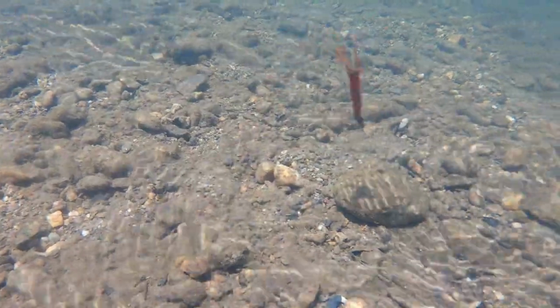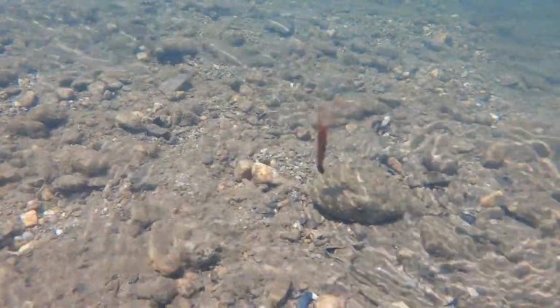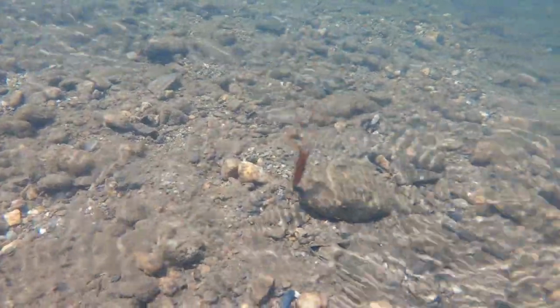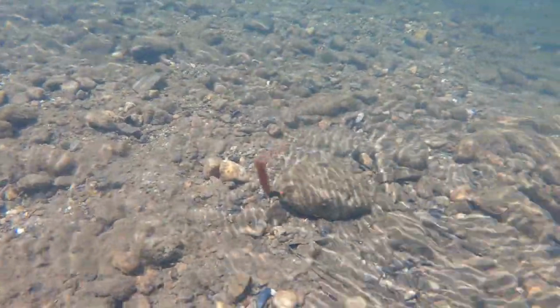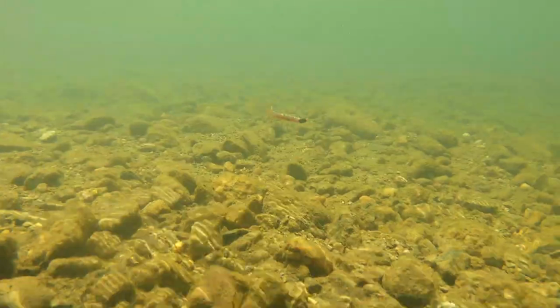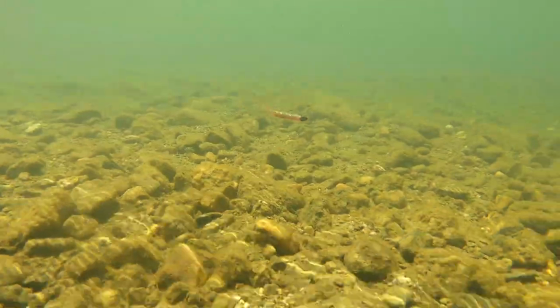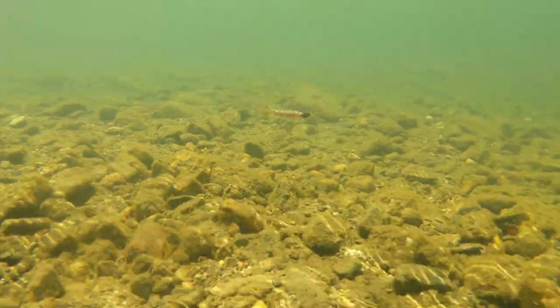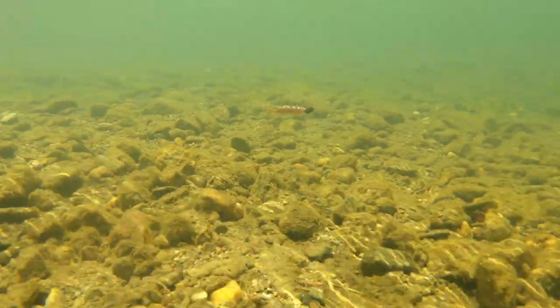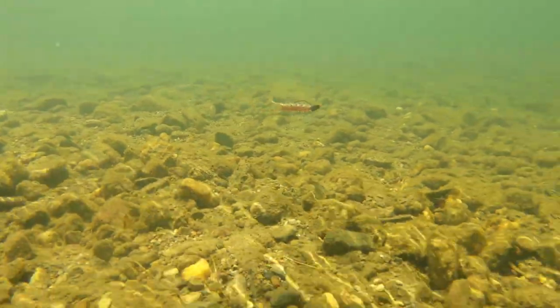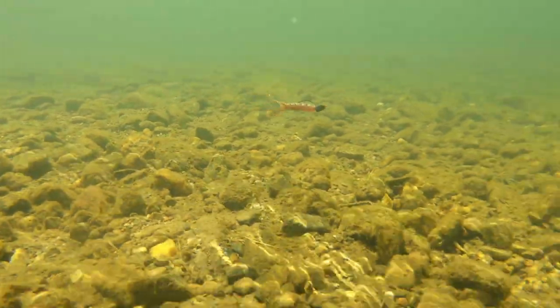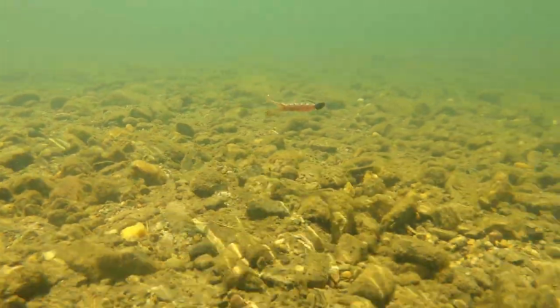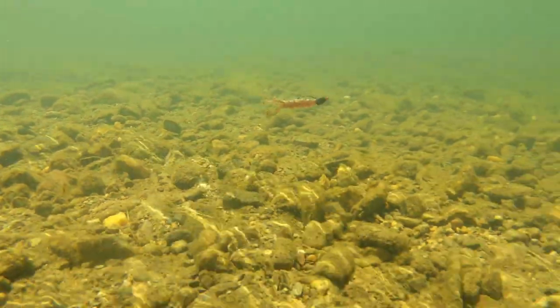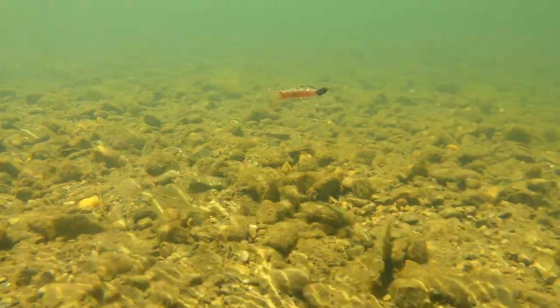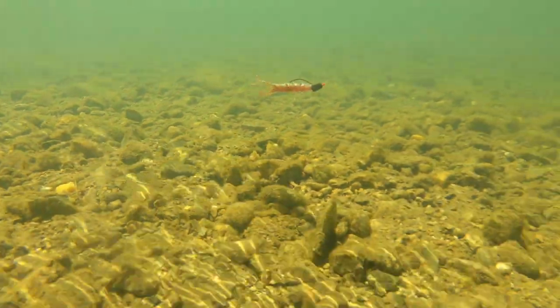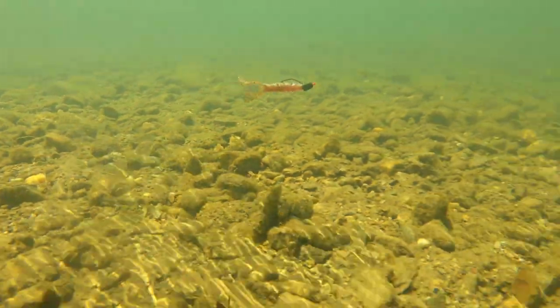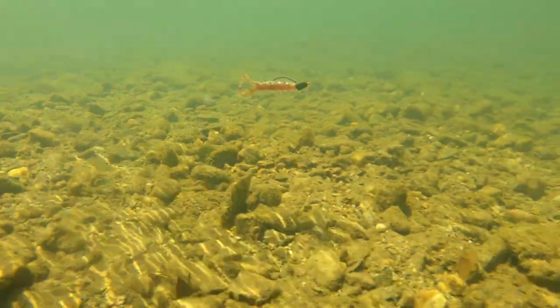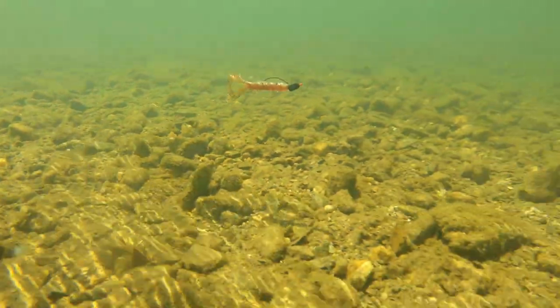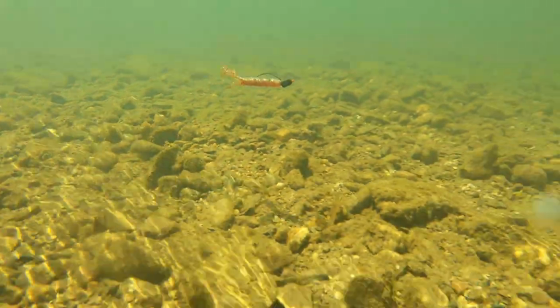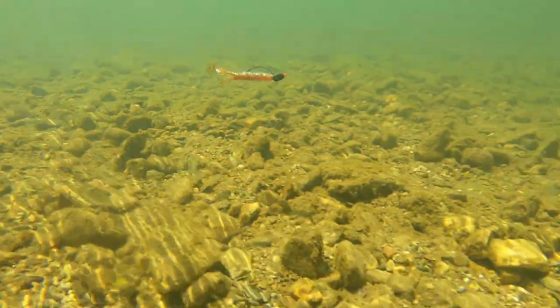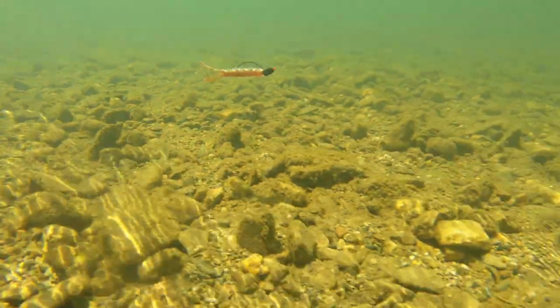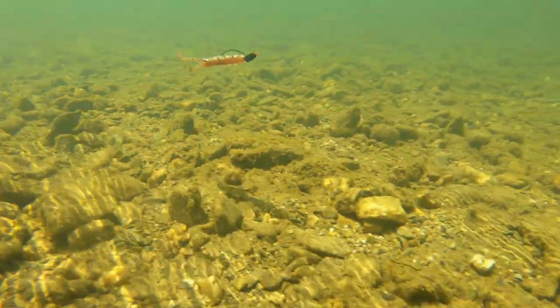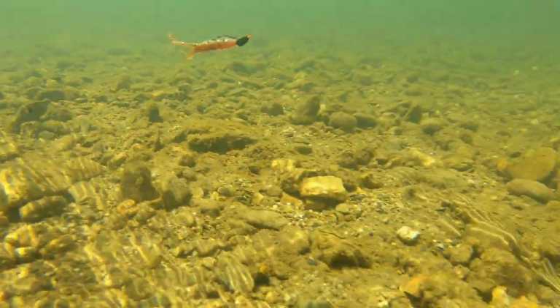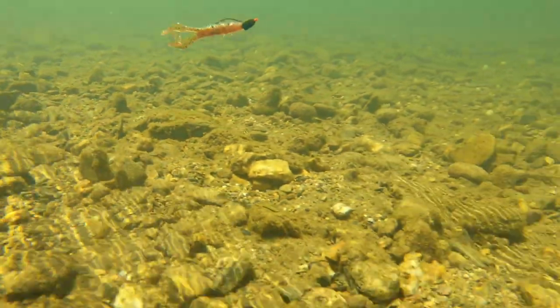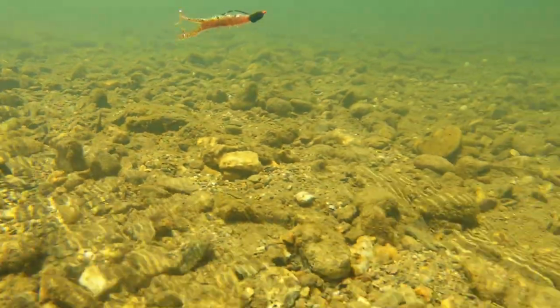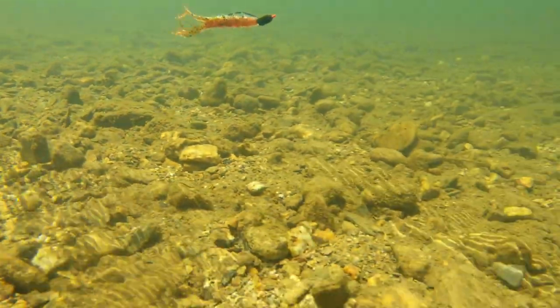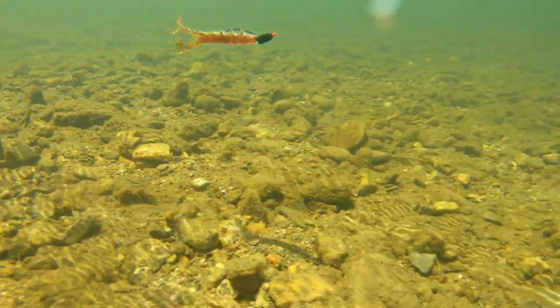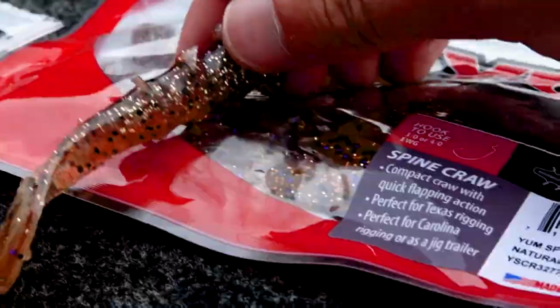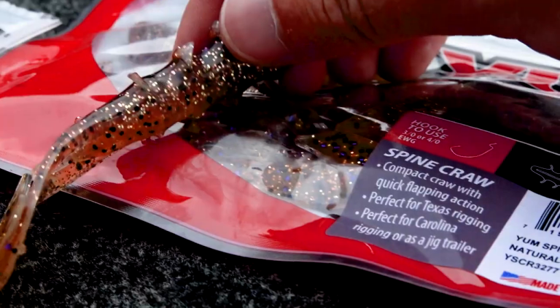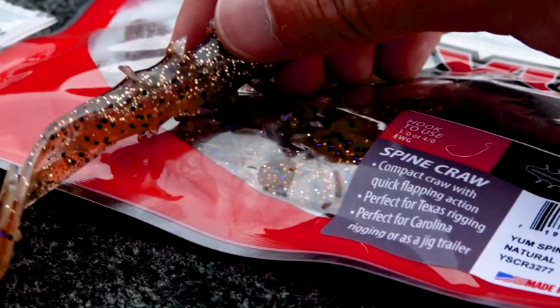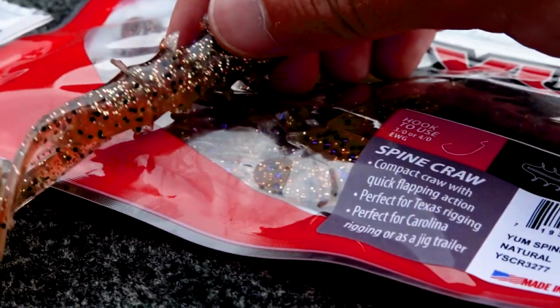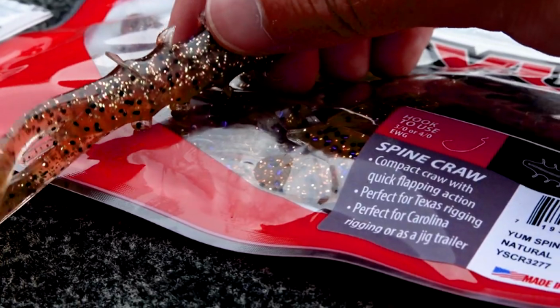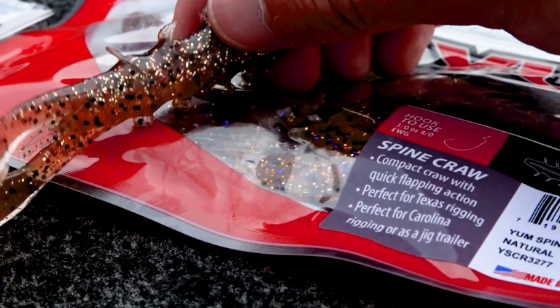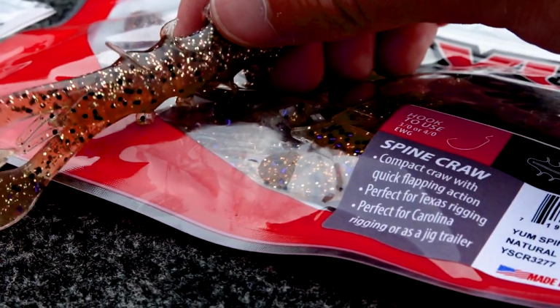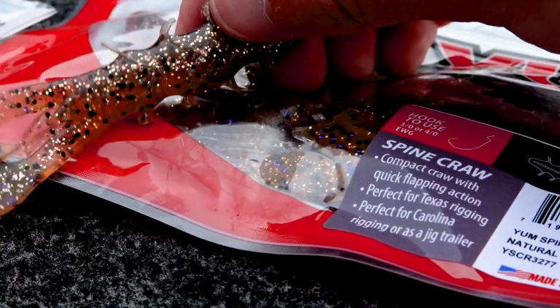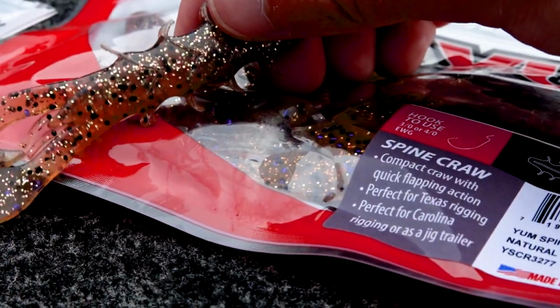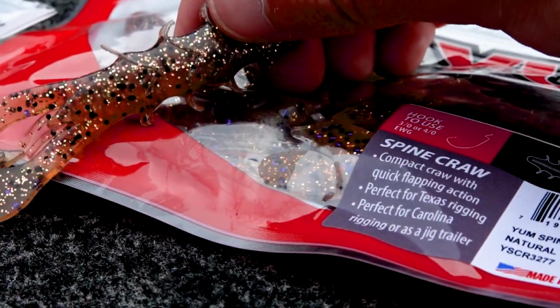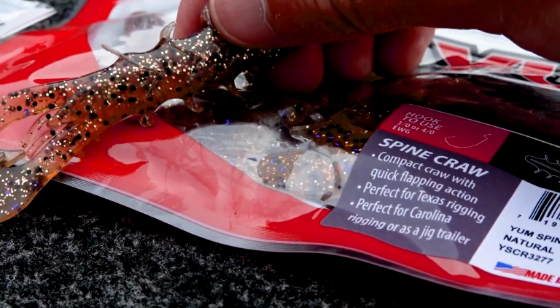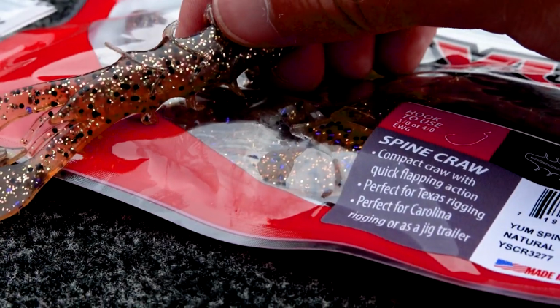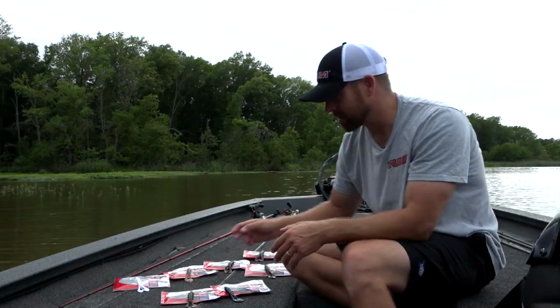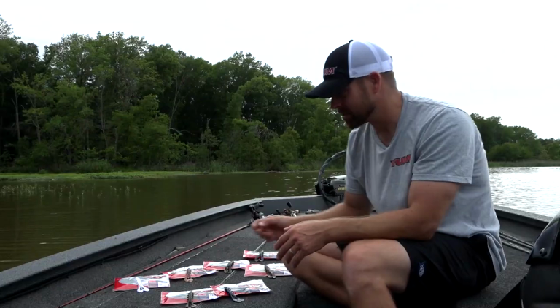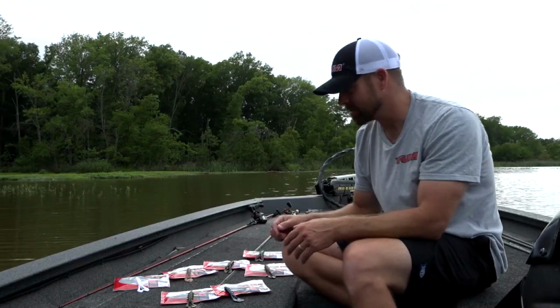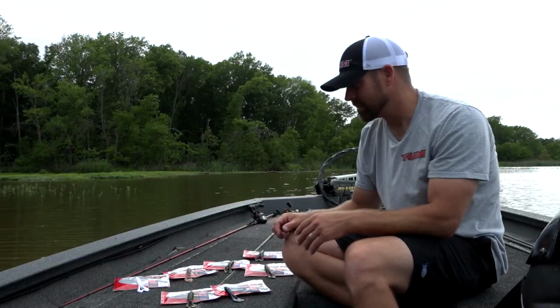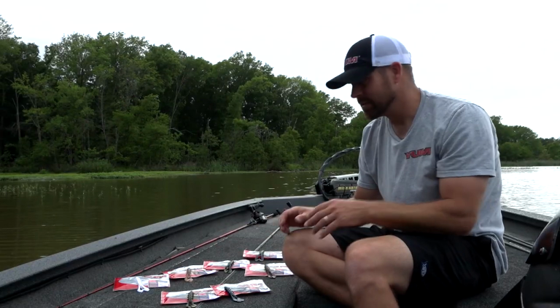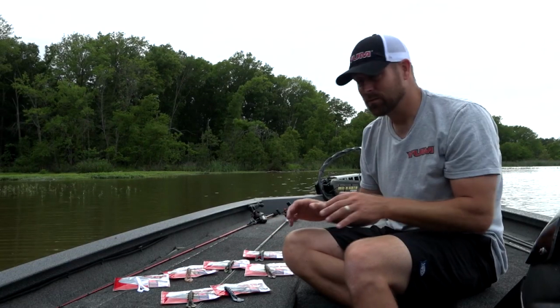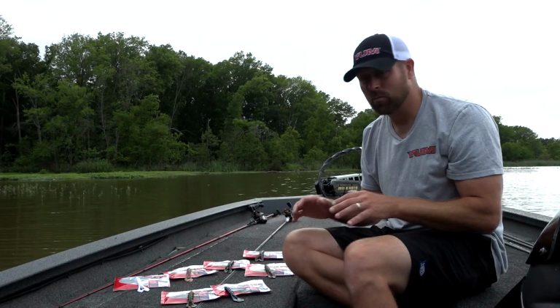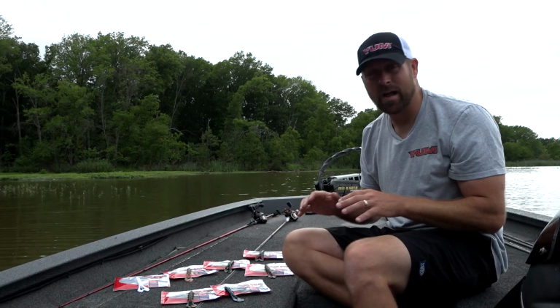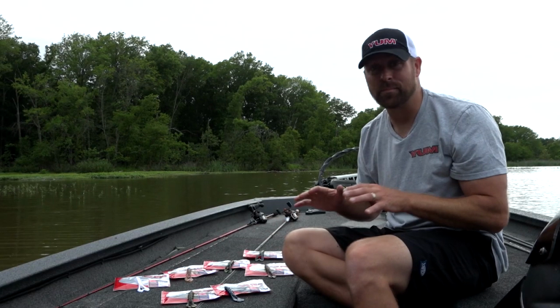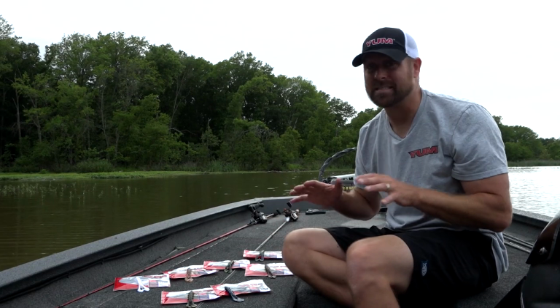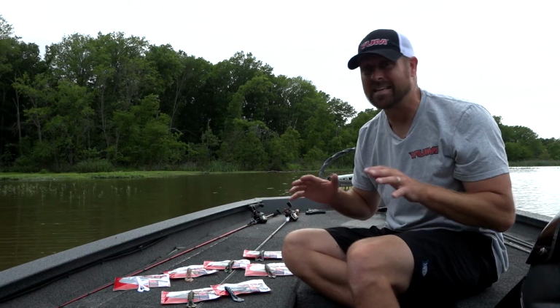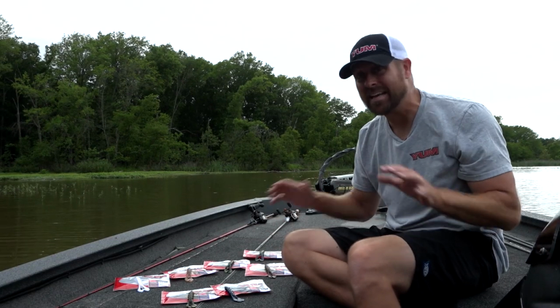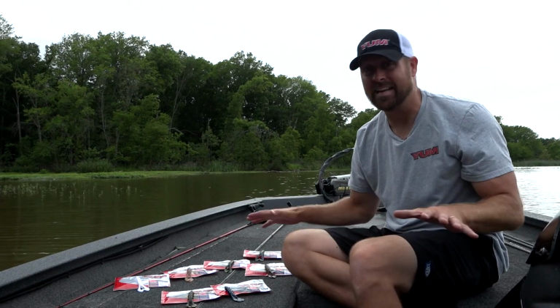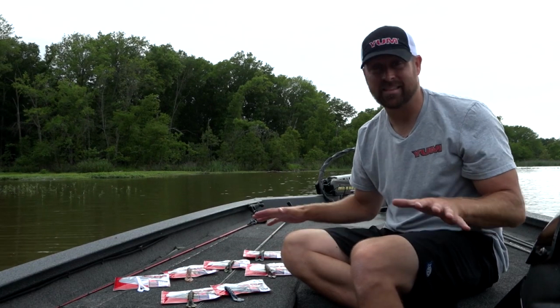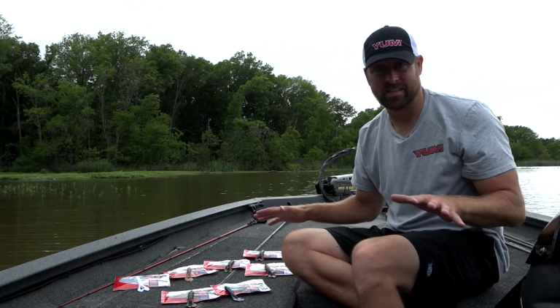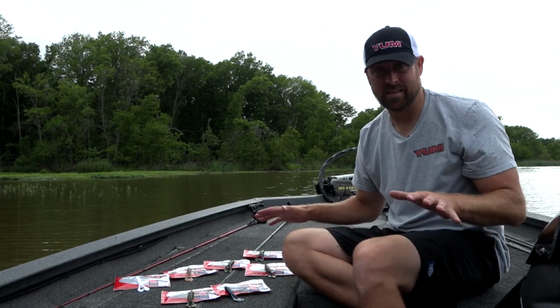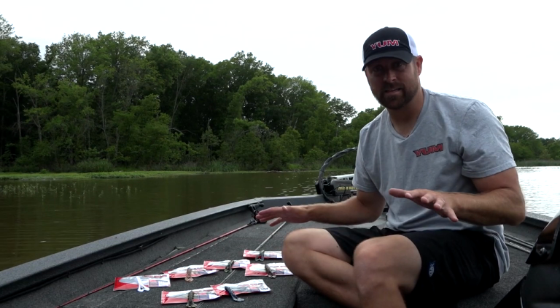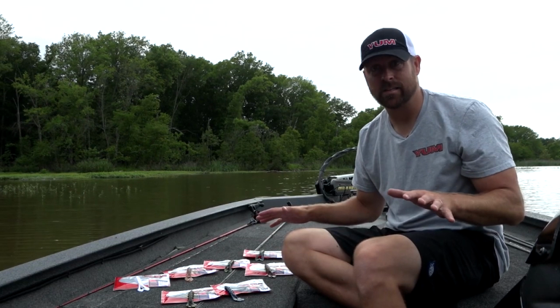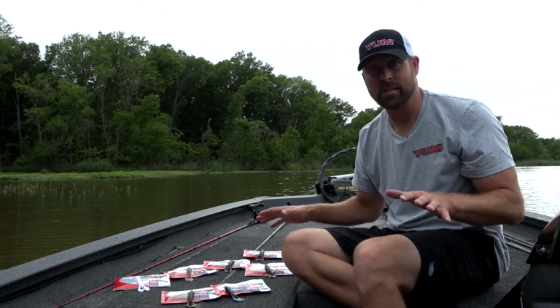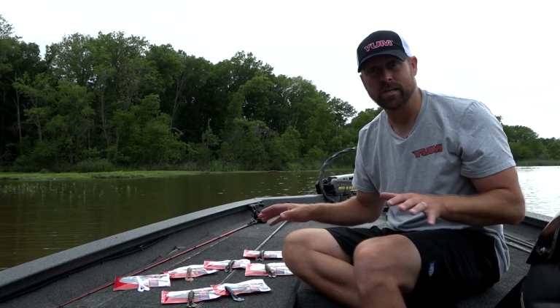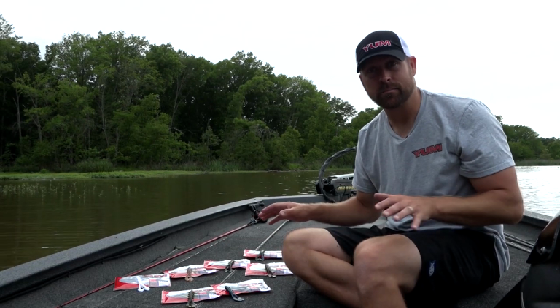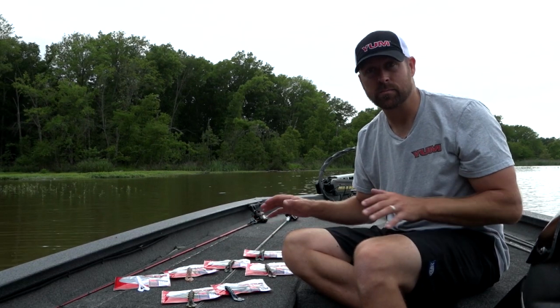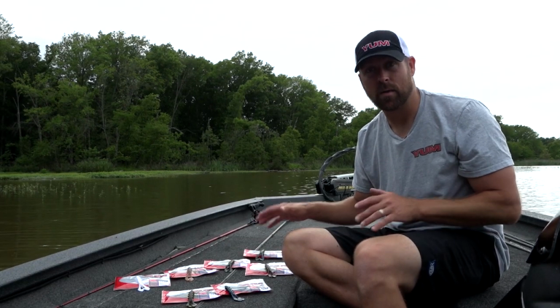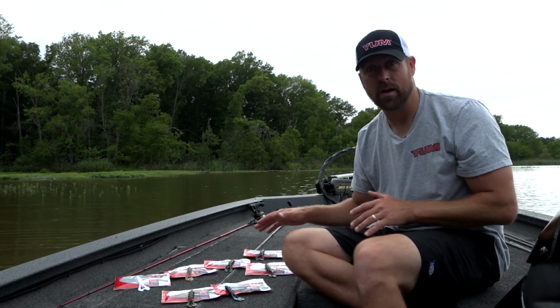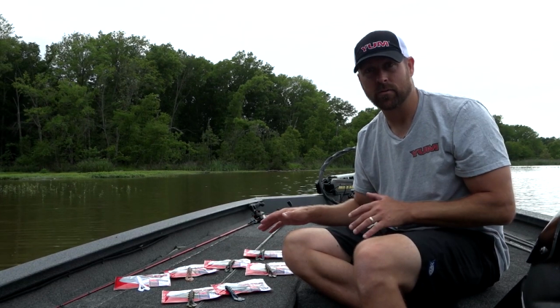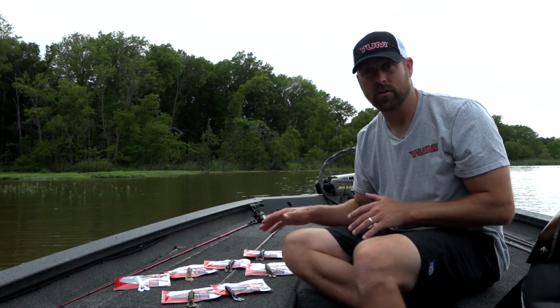And then there's Natural Dynamite — it's dynamite in clear water. It's kind of got a sand neutral bottom with a cinnamon purple flake top. So with color selection, we're not missing anything in the Yum Spine Craw.